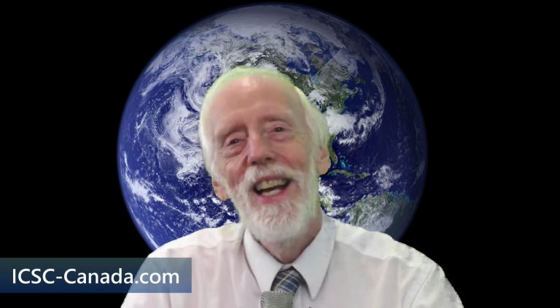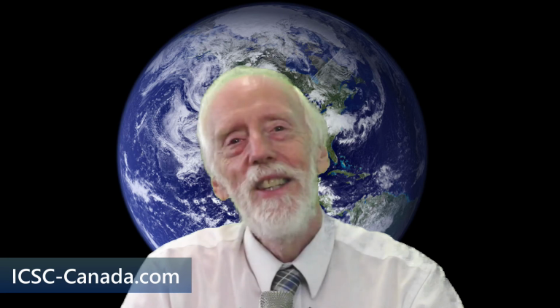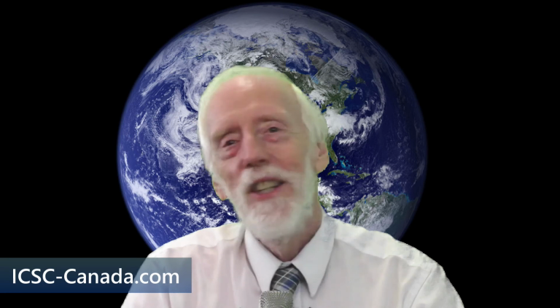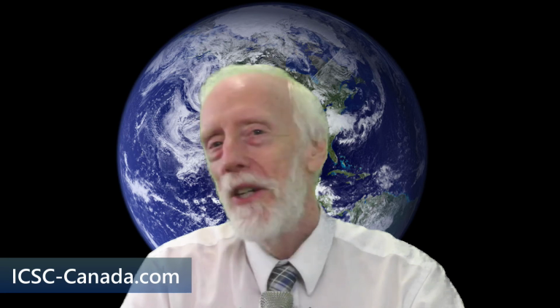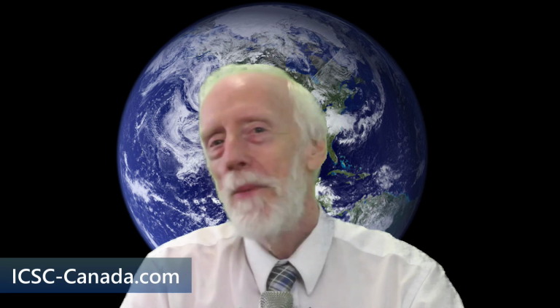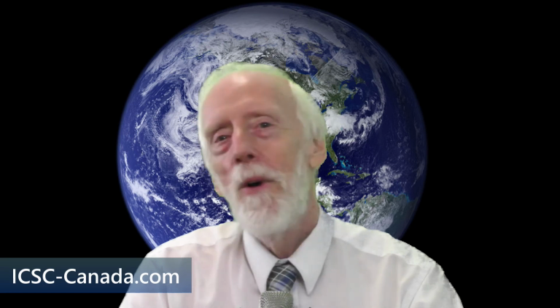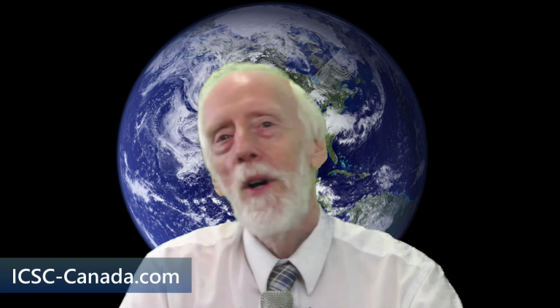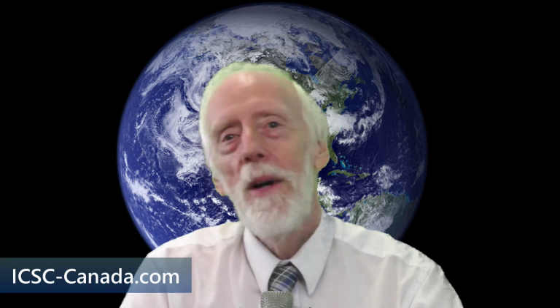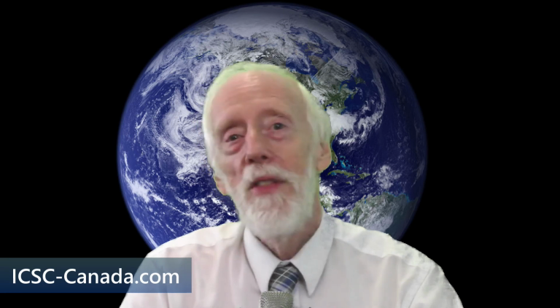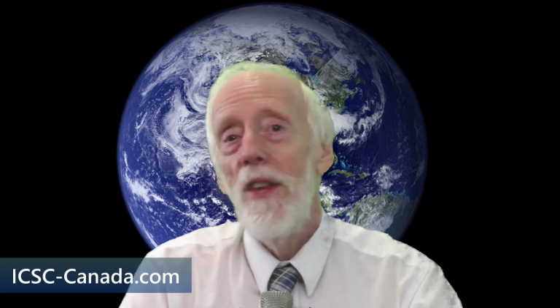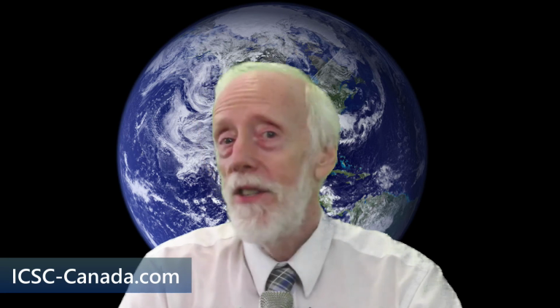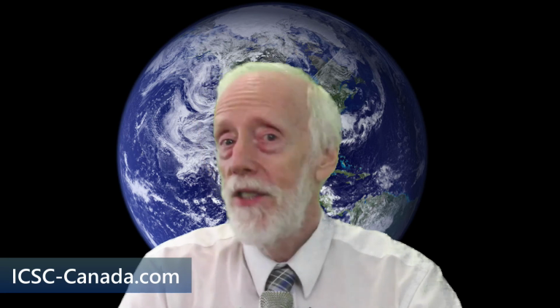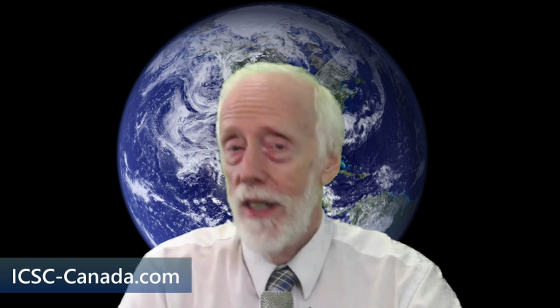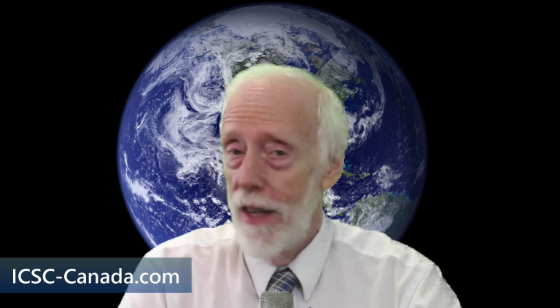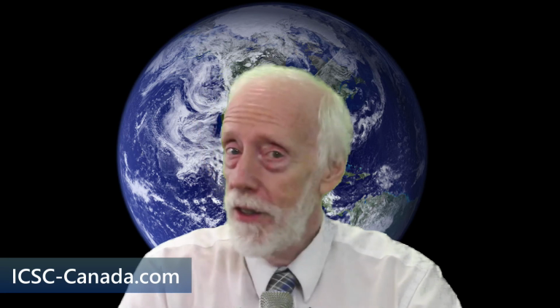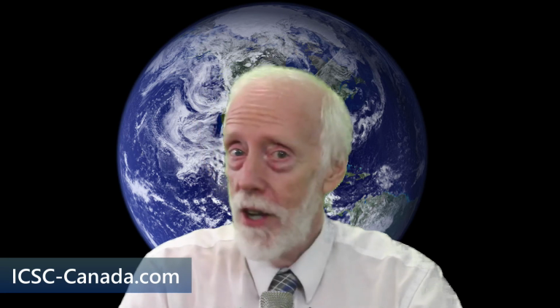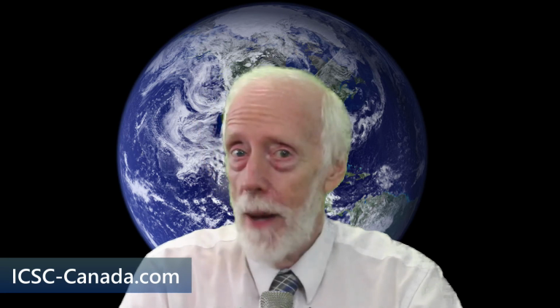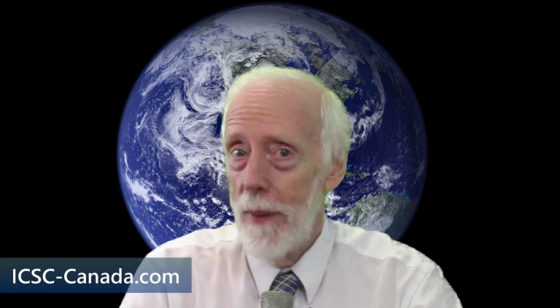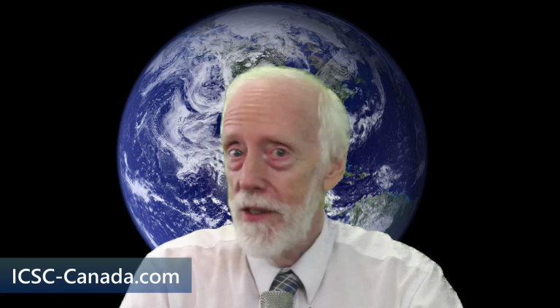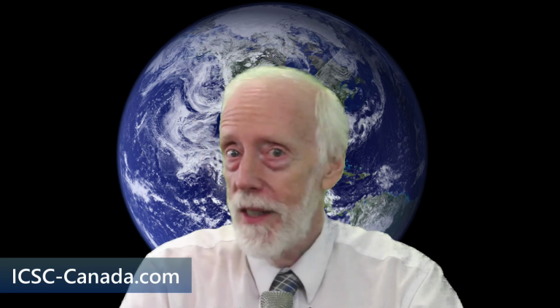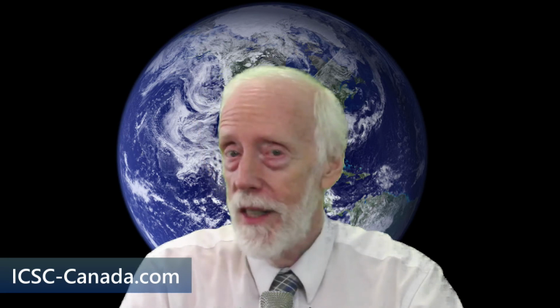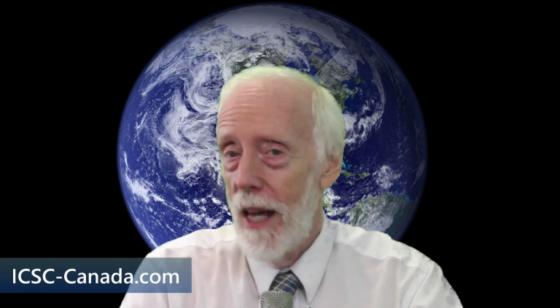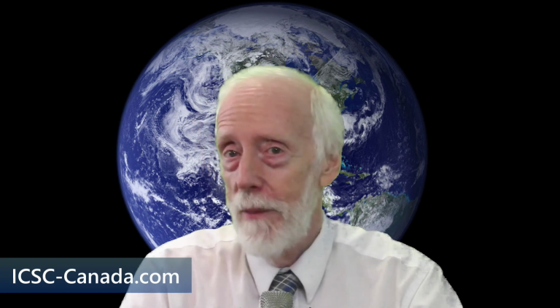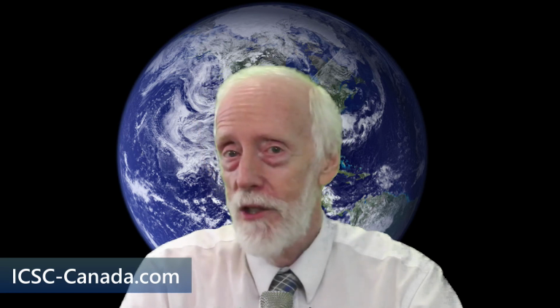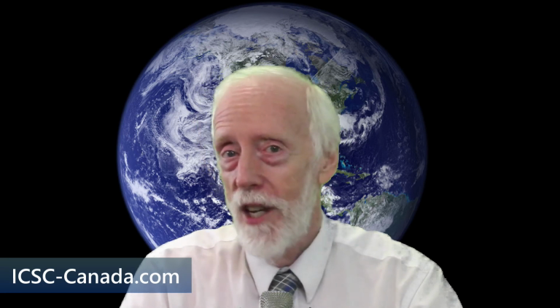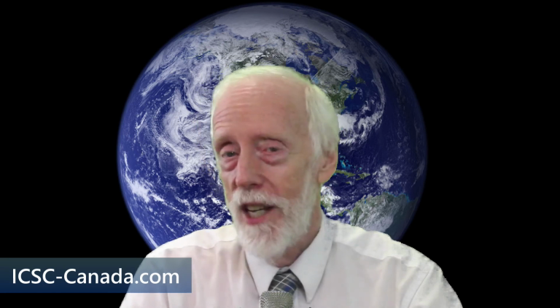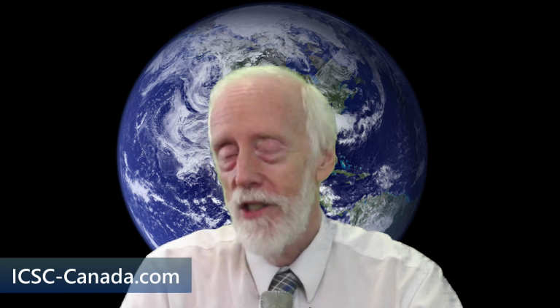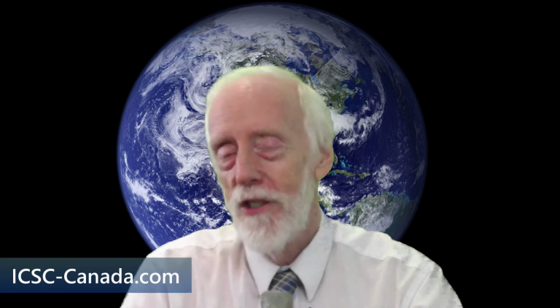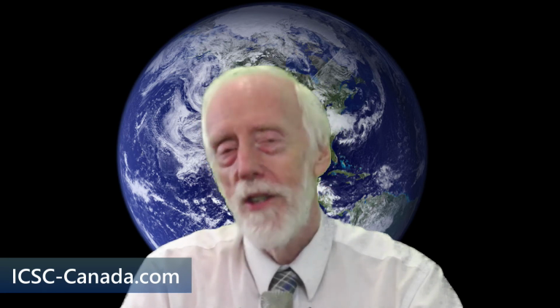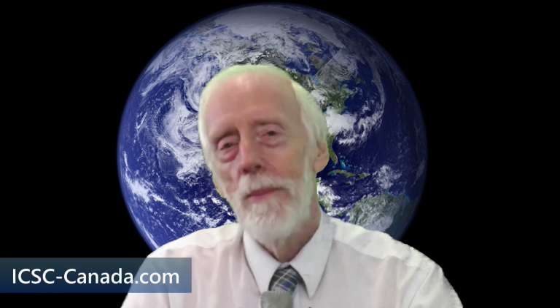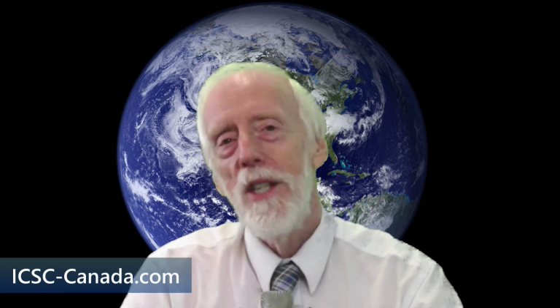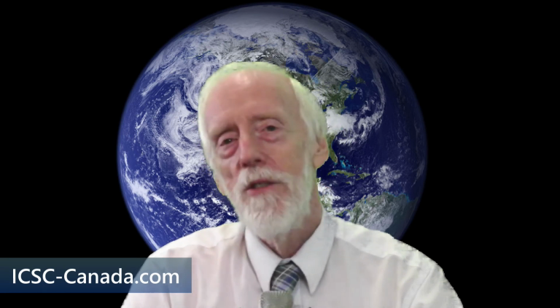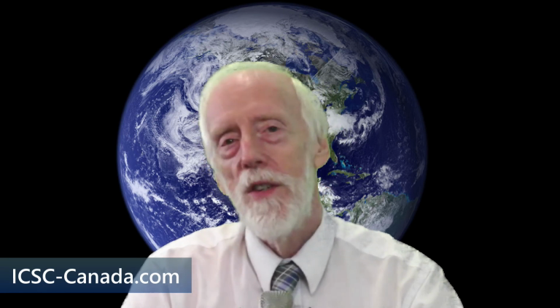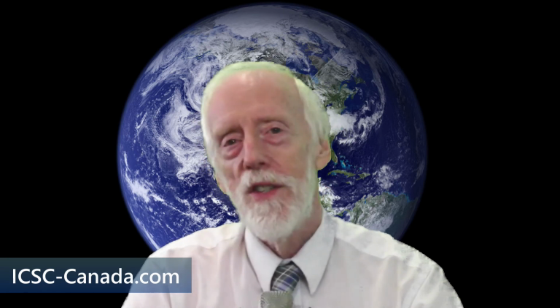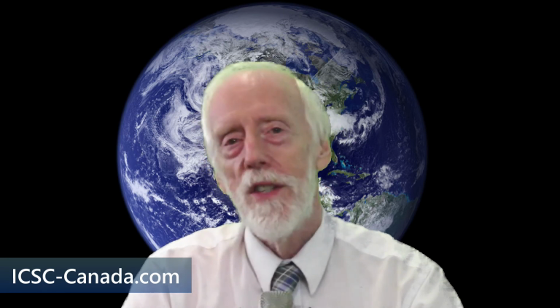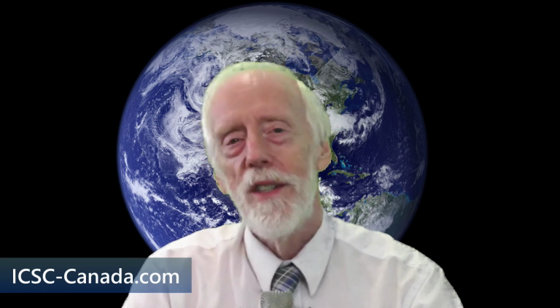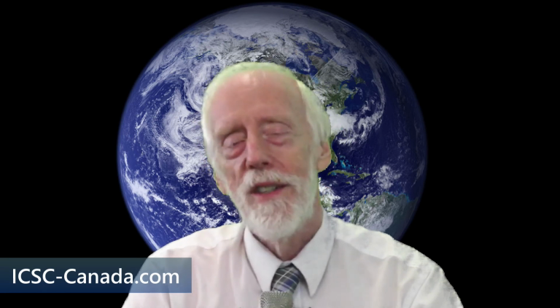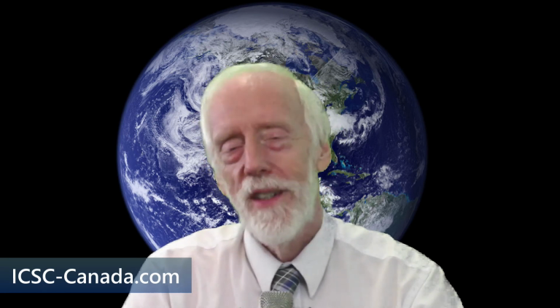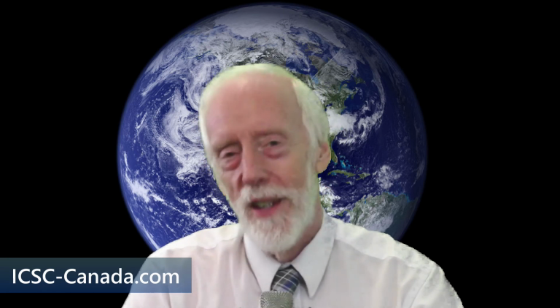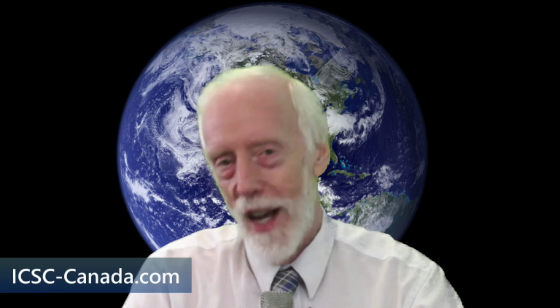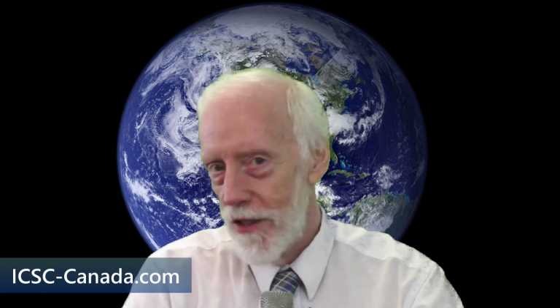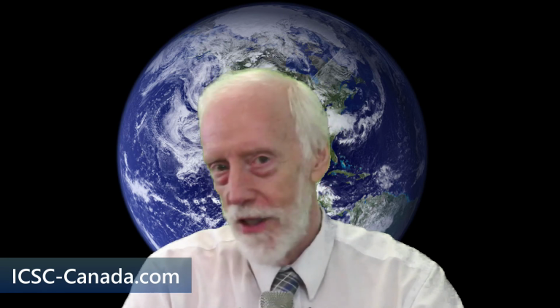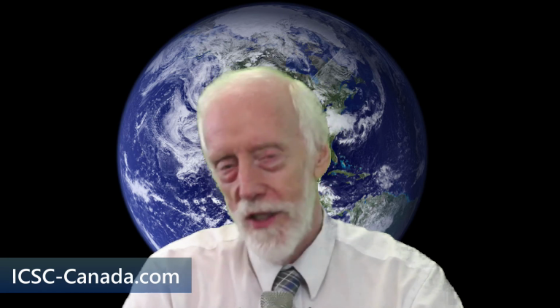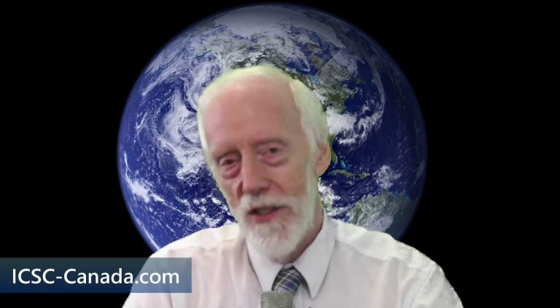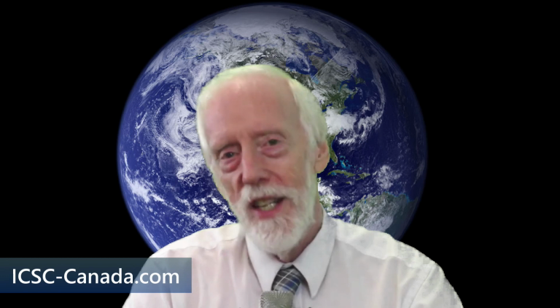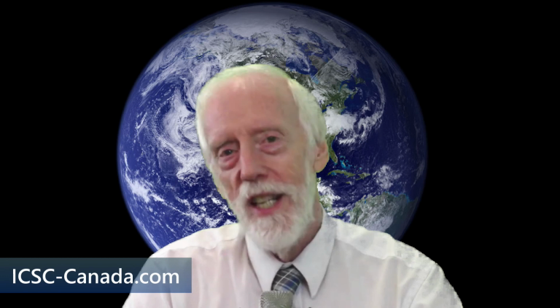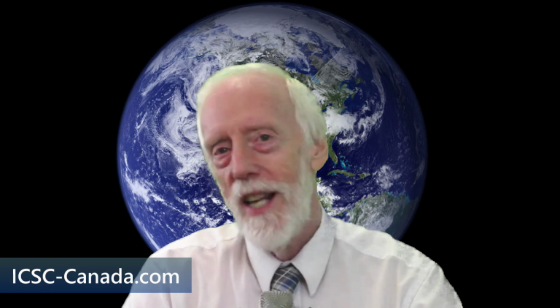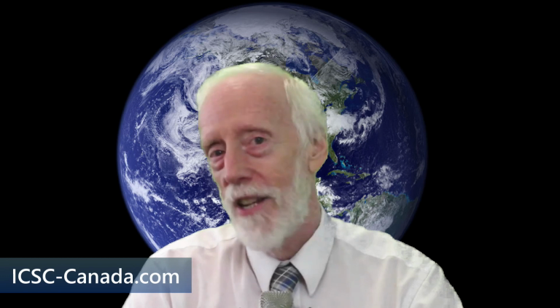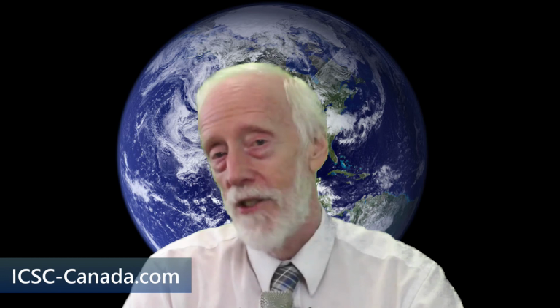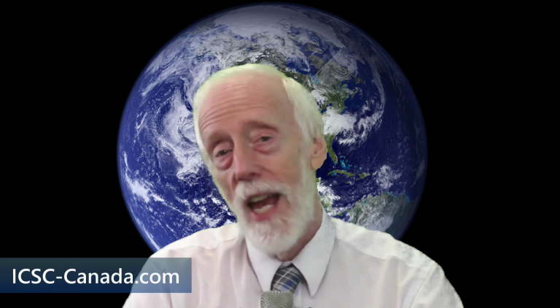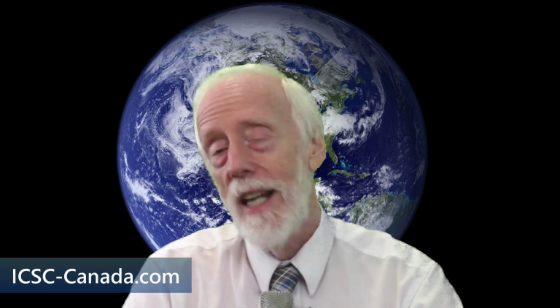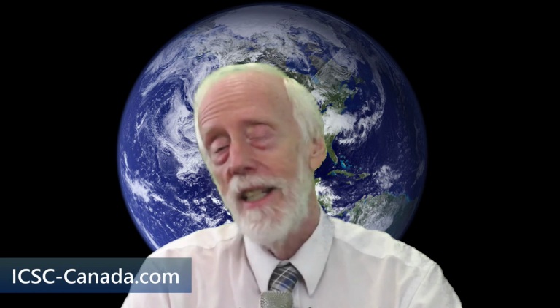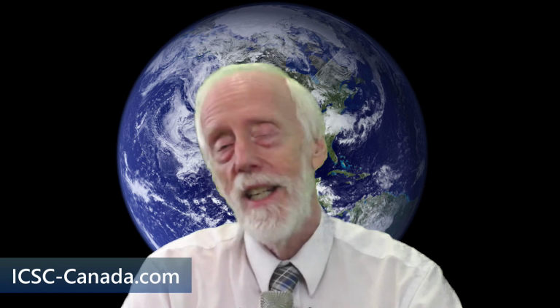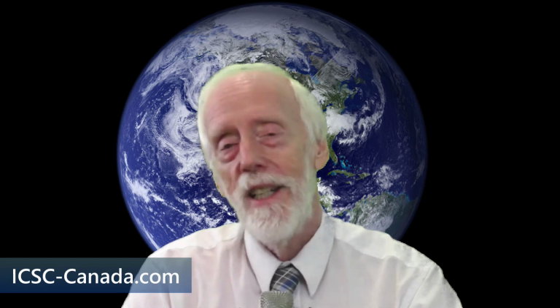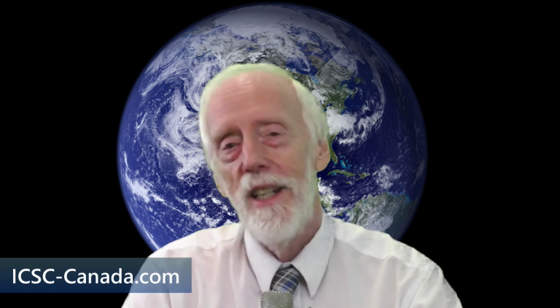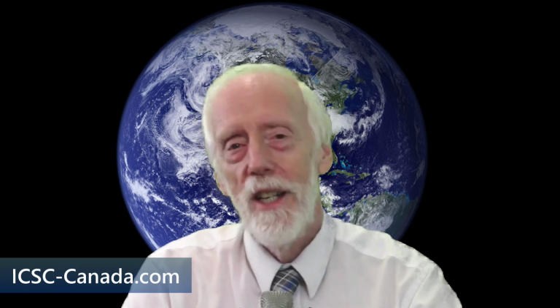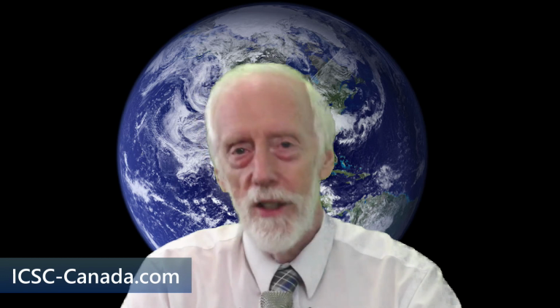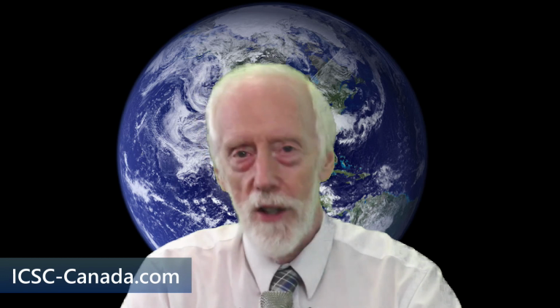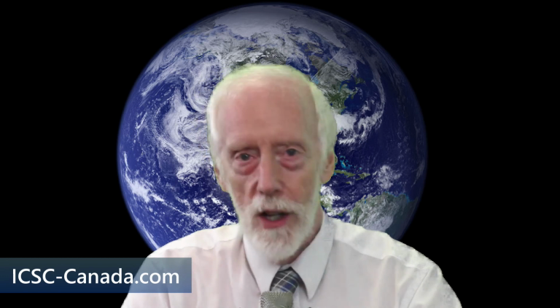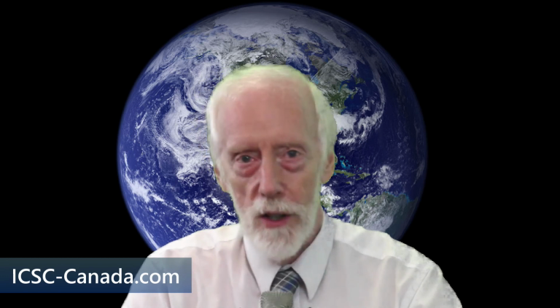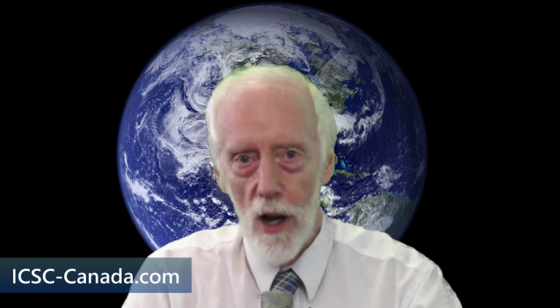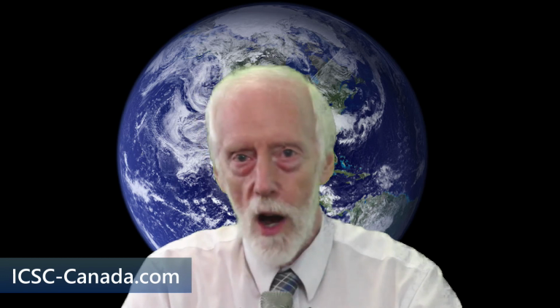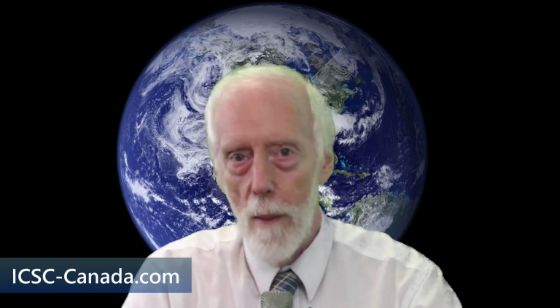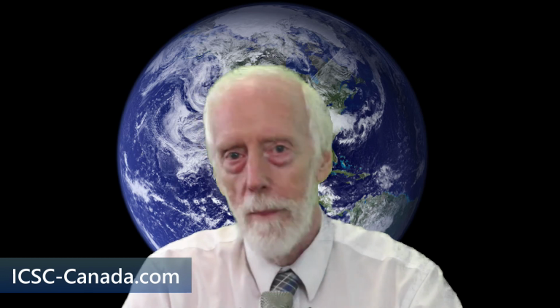To learn more about this and other topics in climate change, please visit icsc-canada.com.